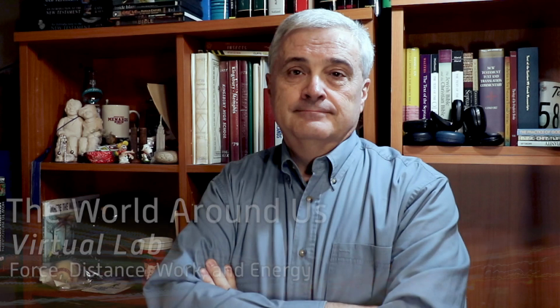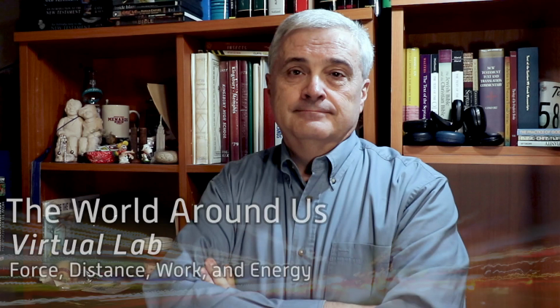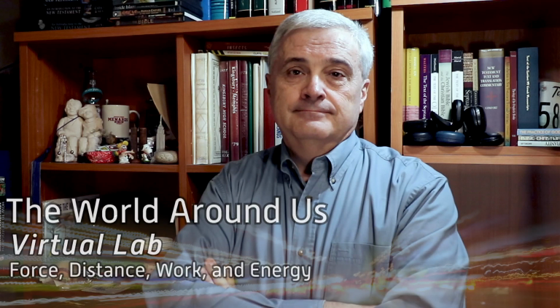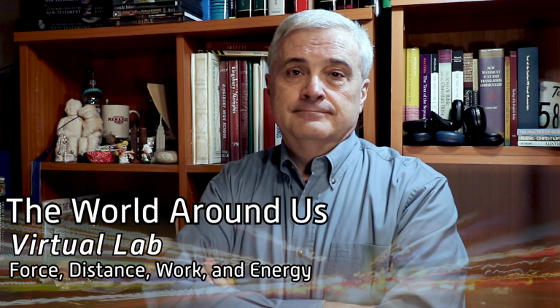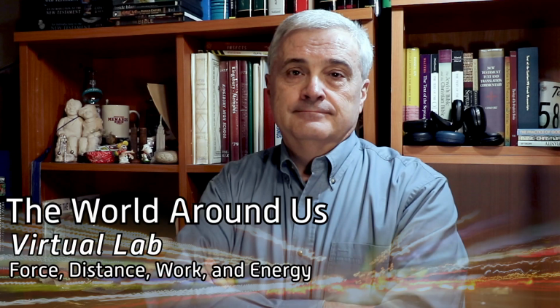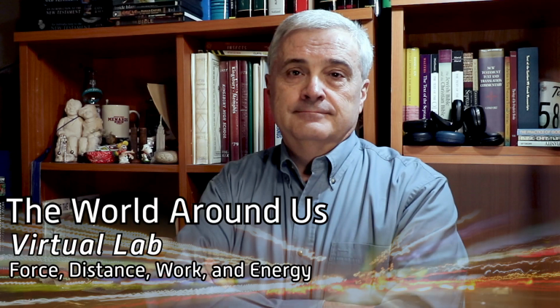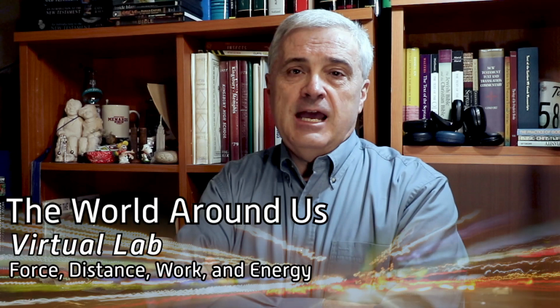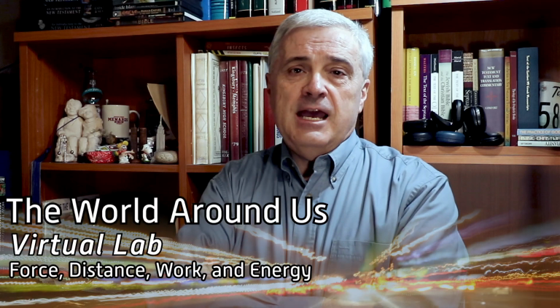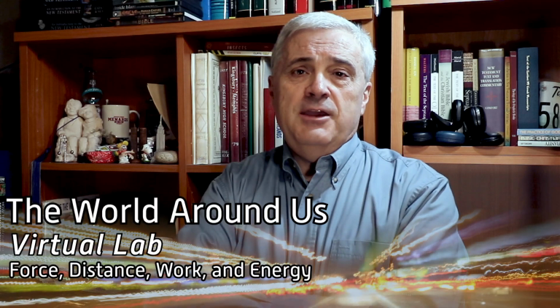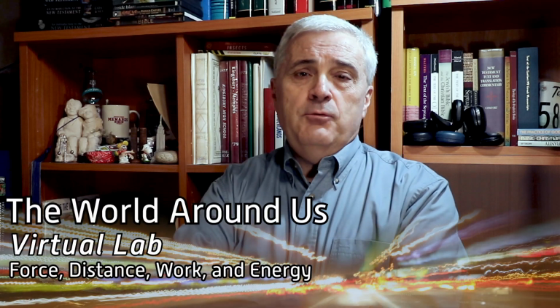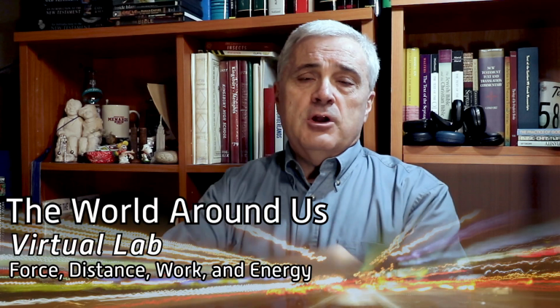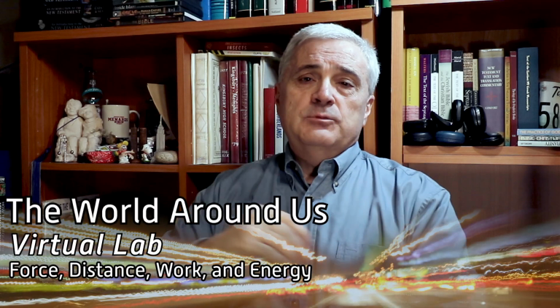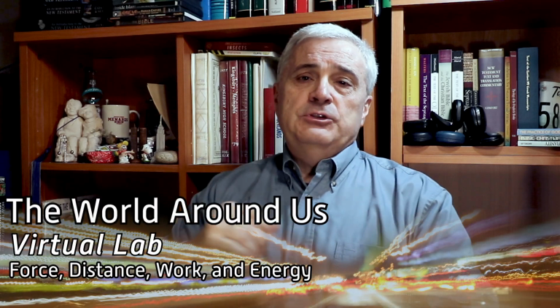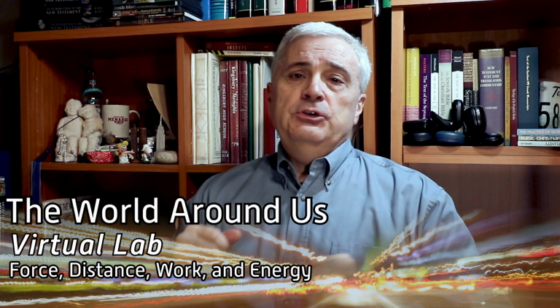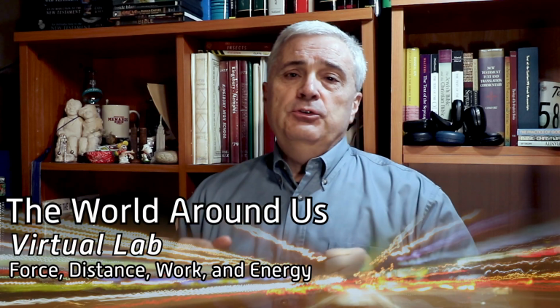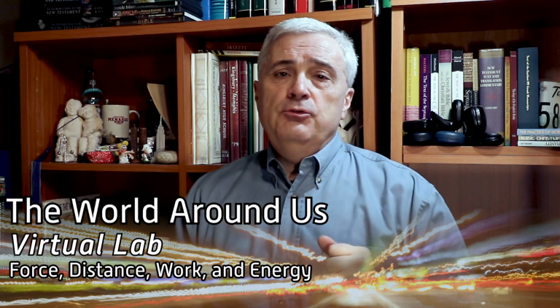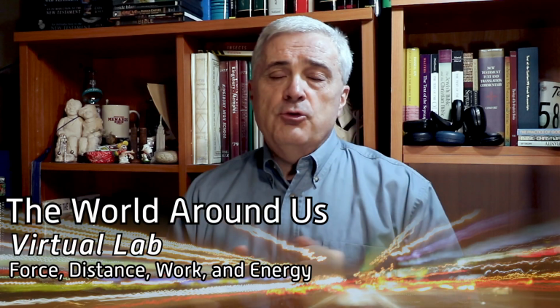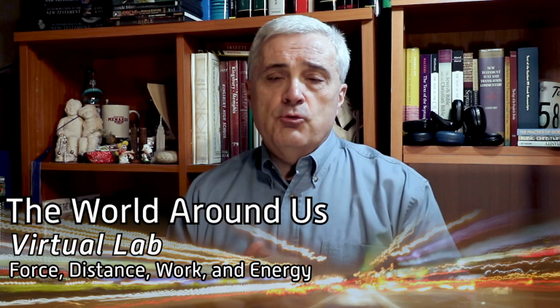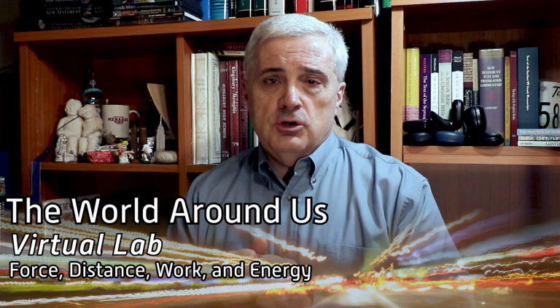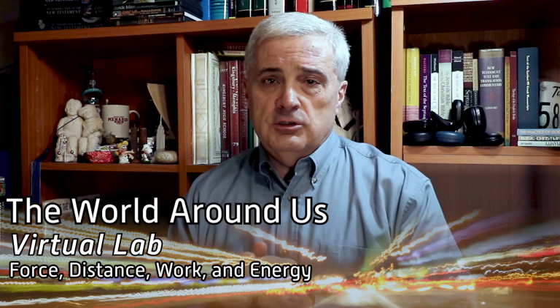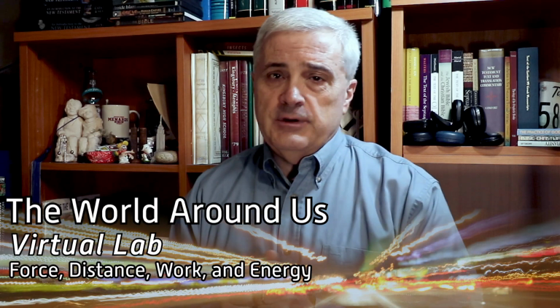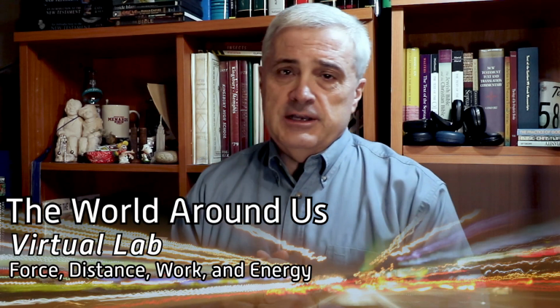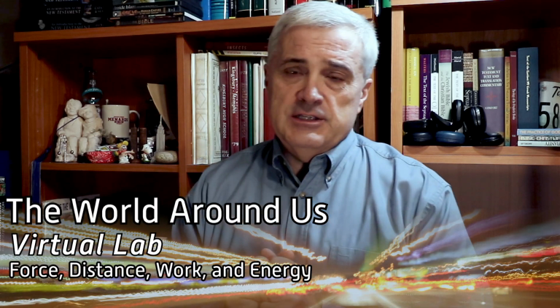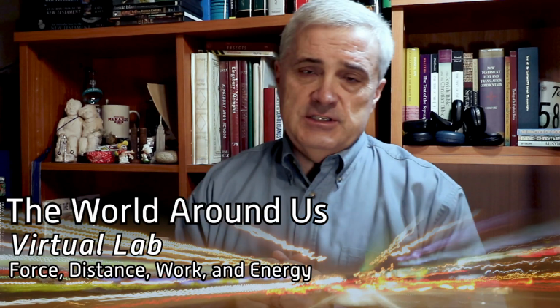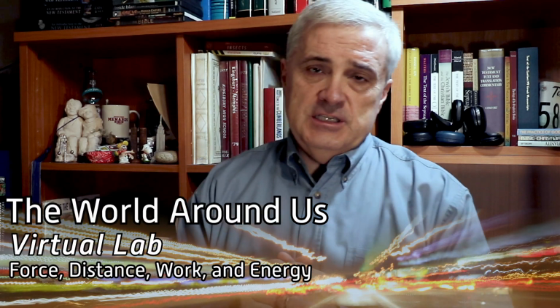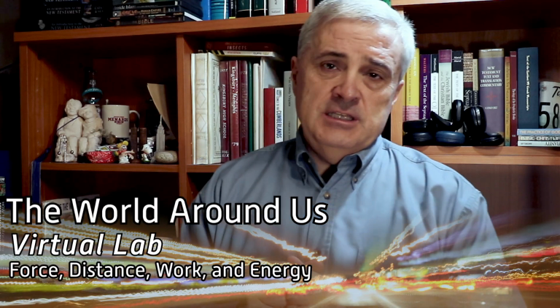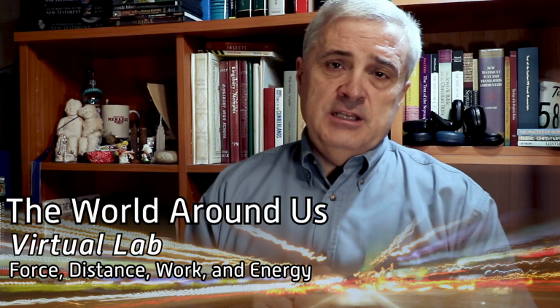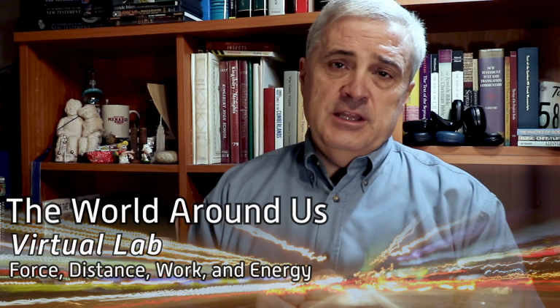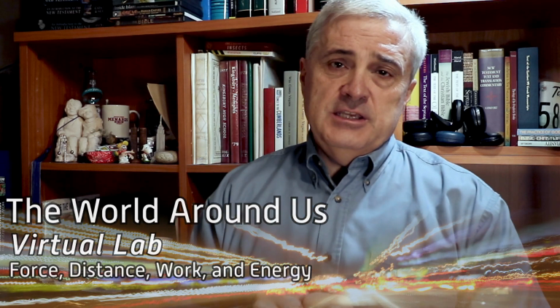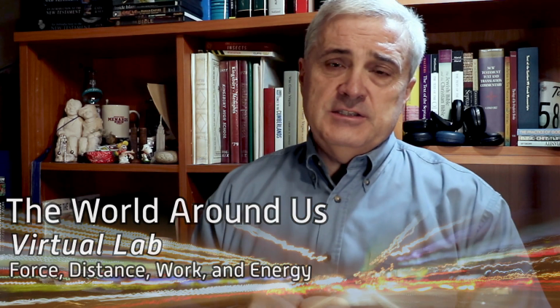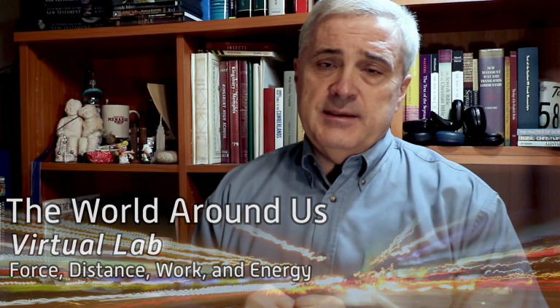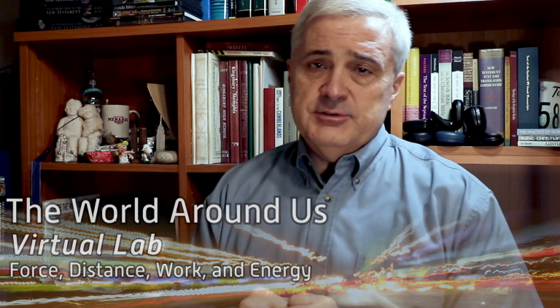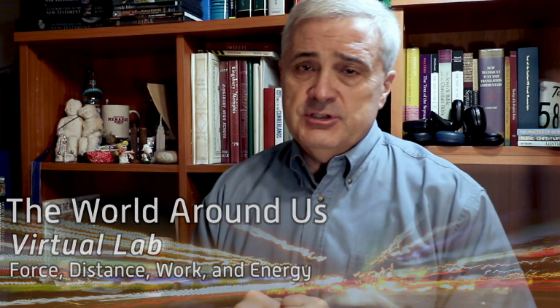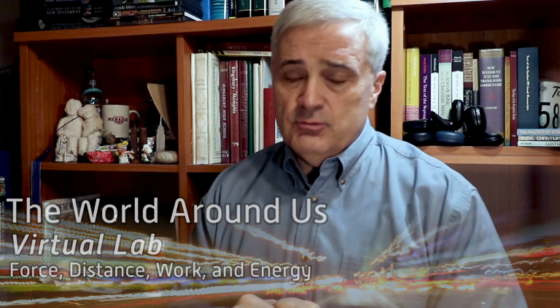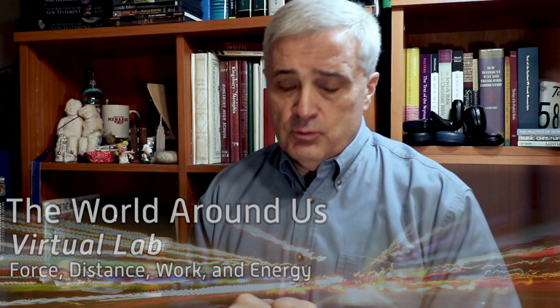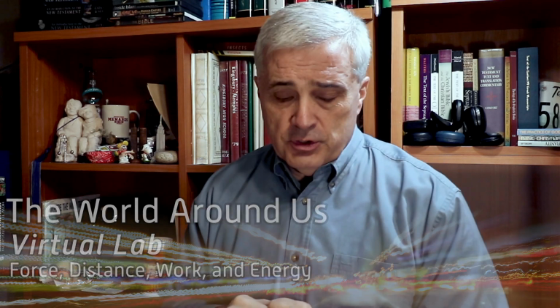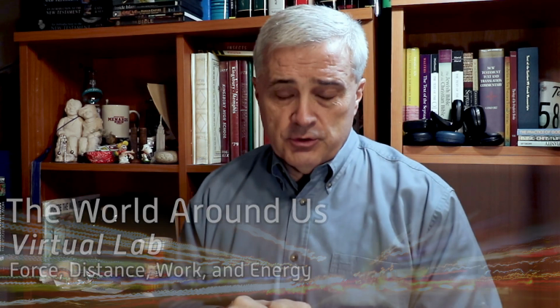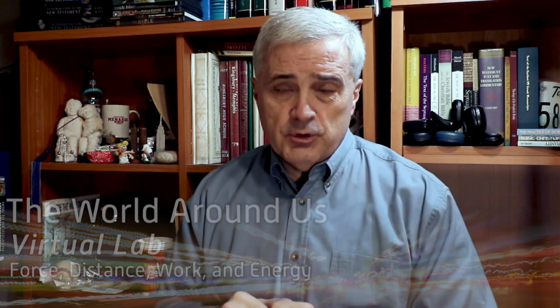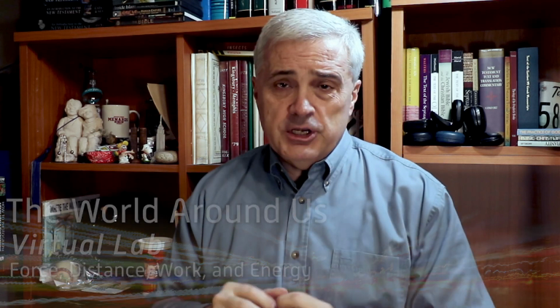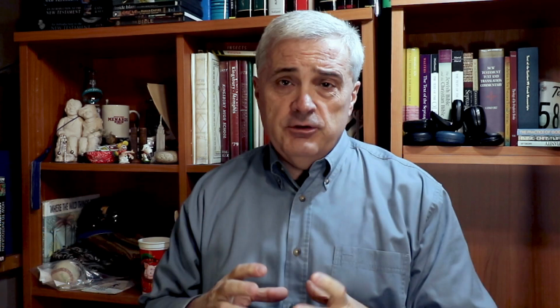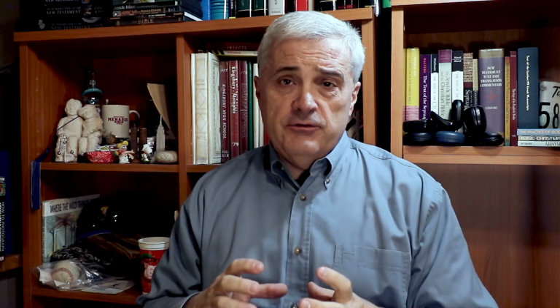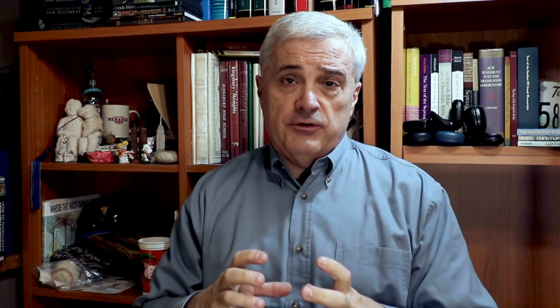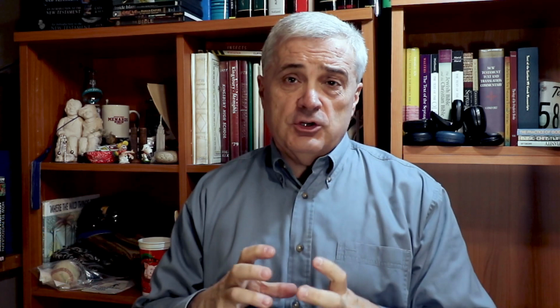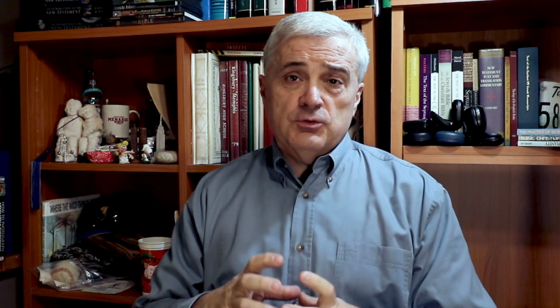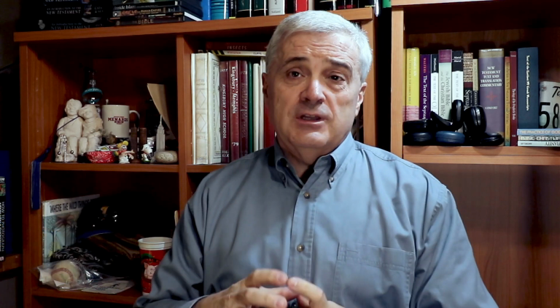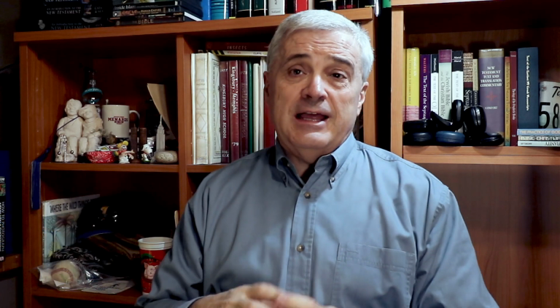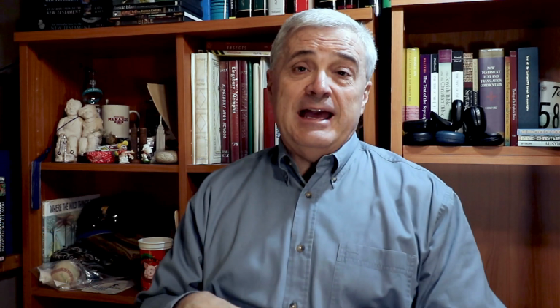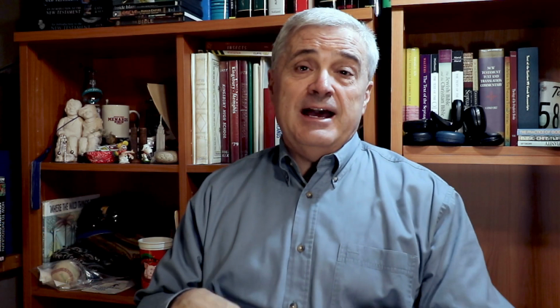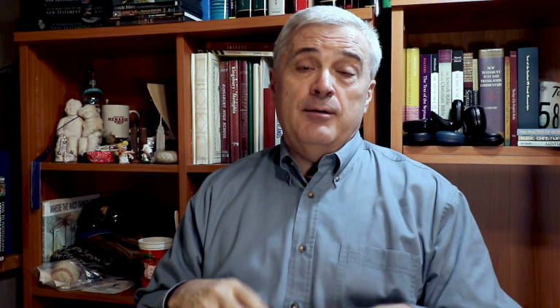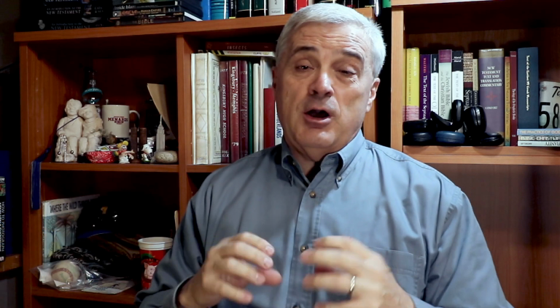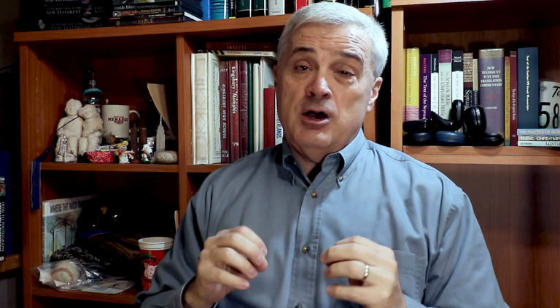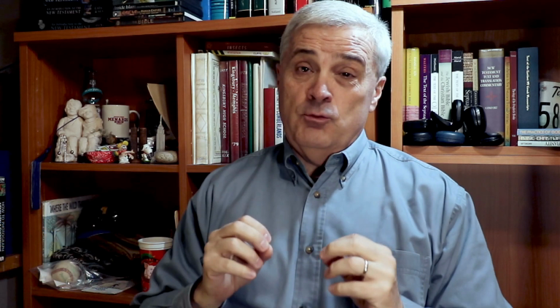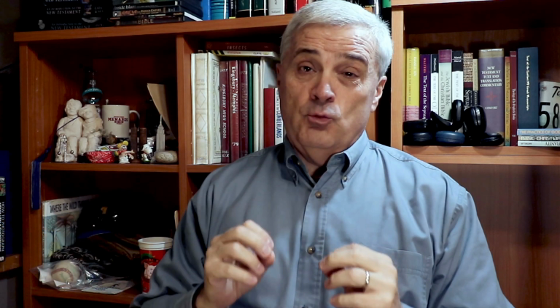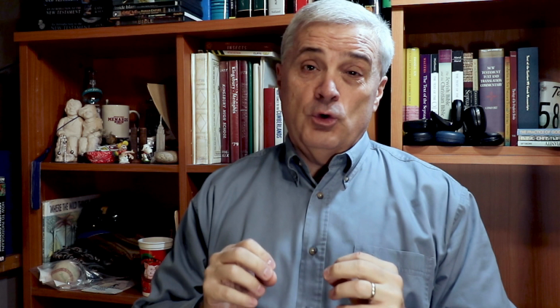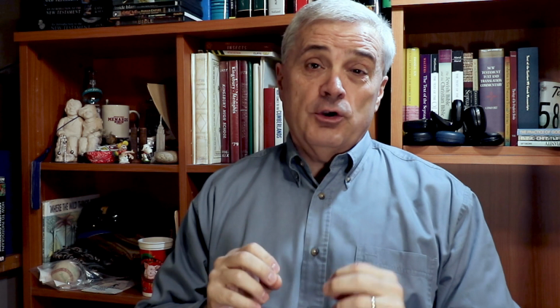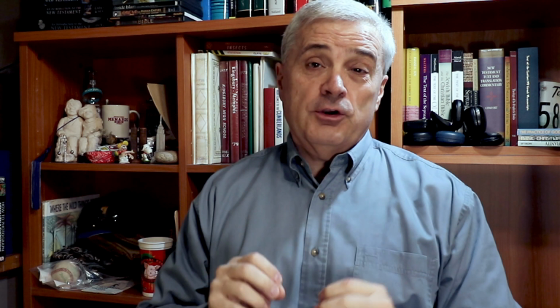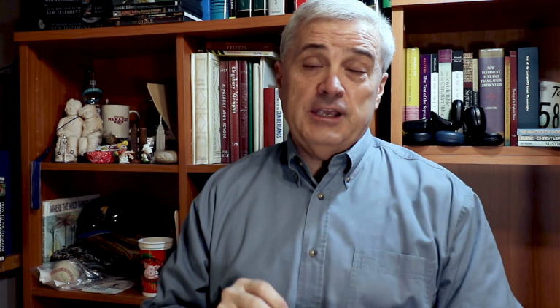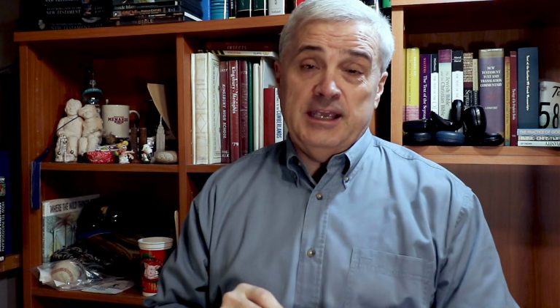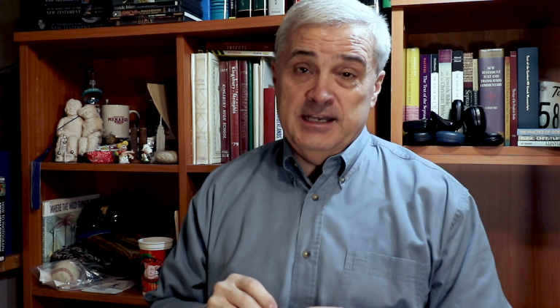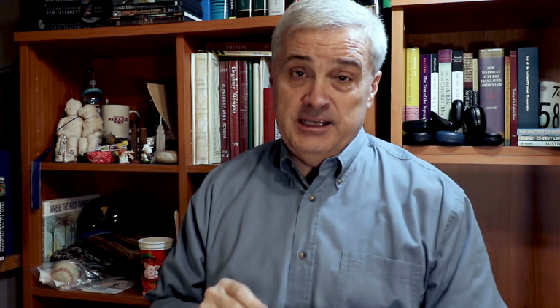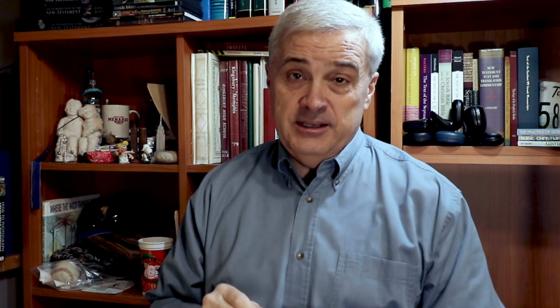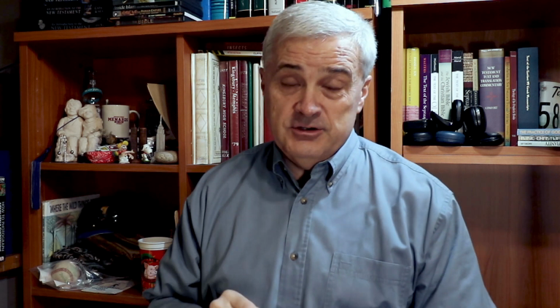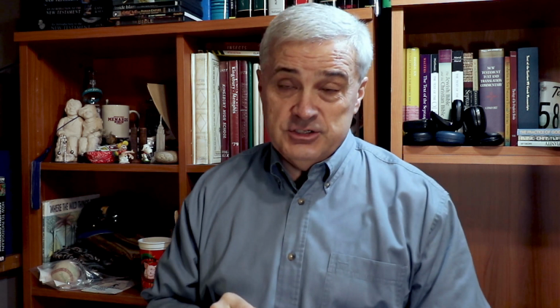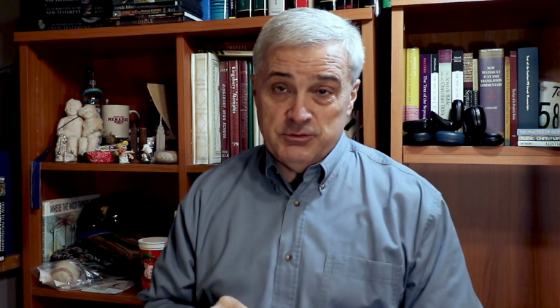Hi, welcome to the world around us. In this episode, we're going to do a virtual lab on work and energy.